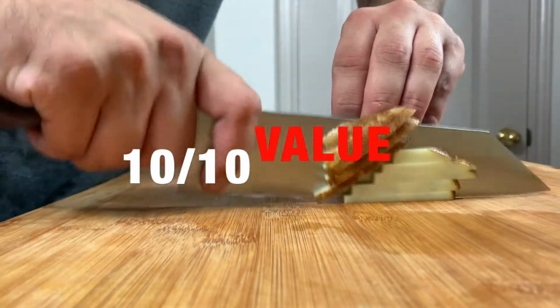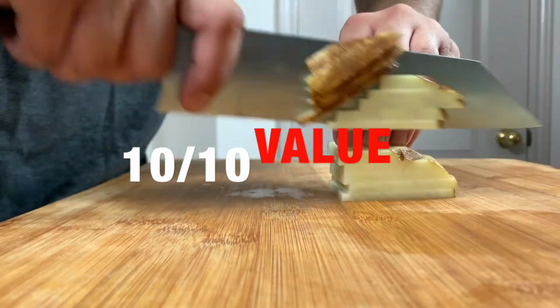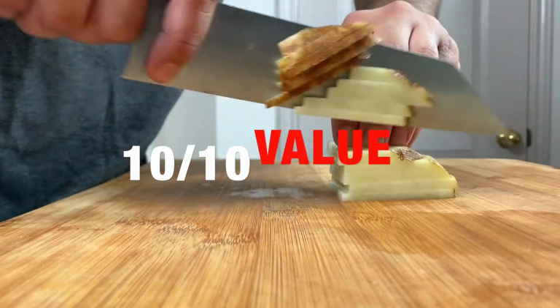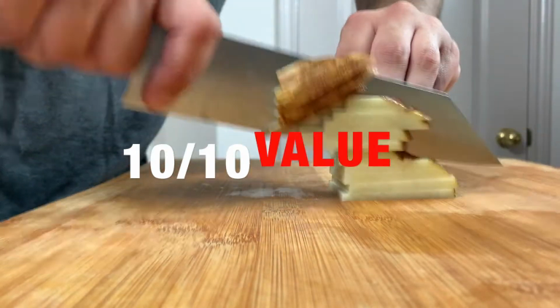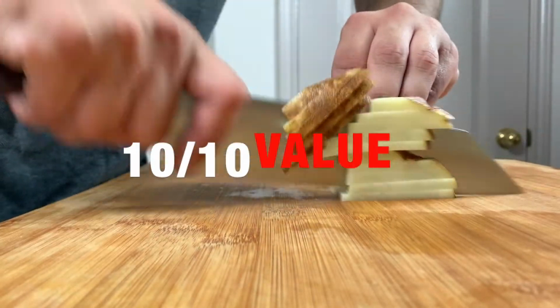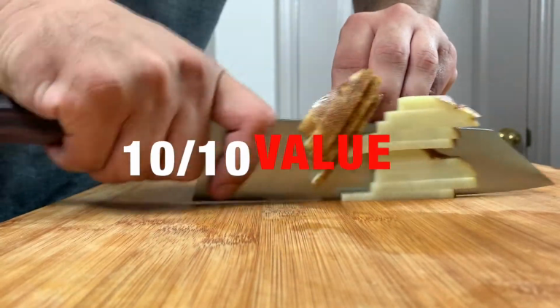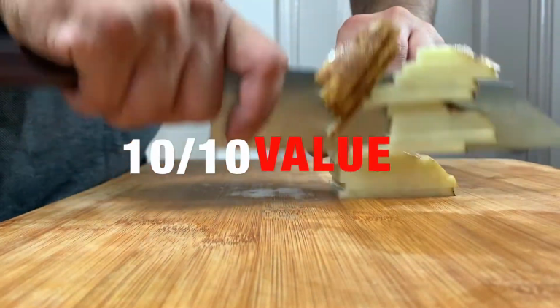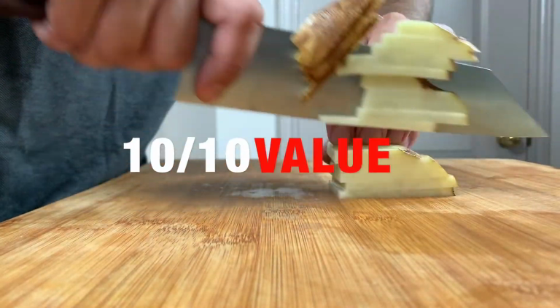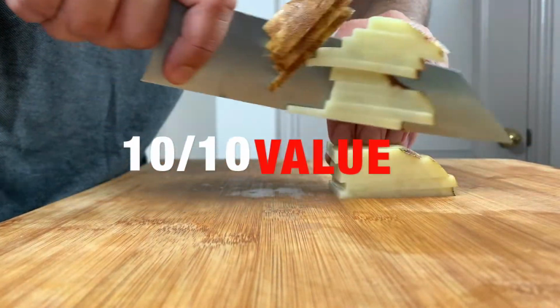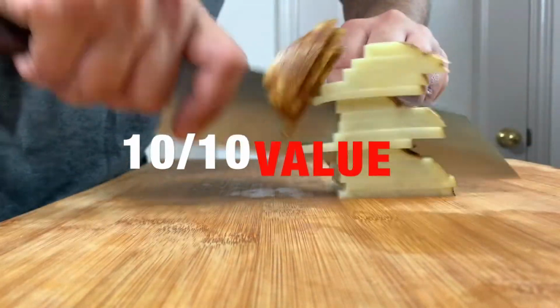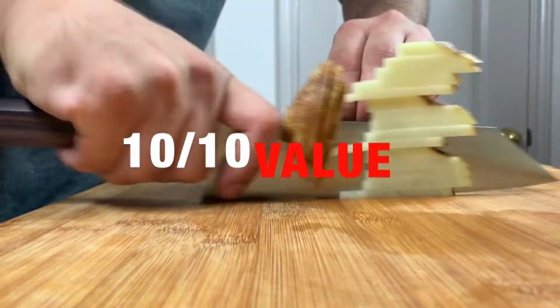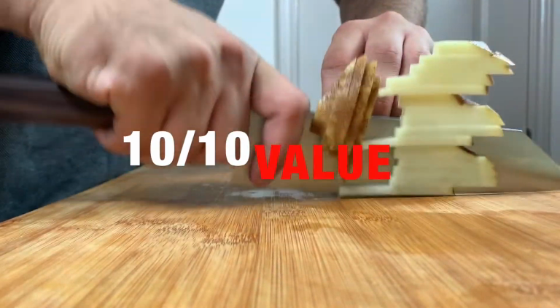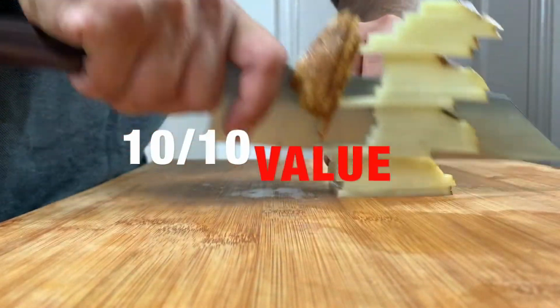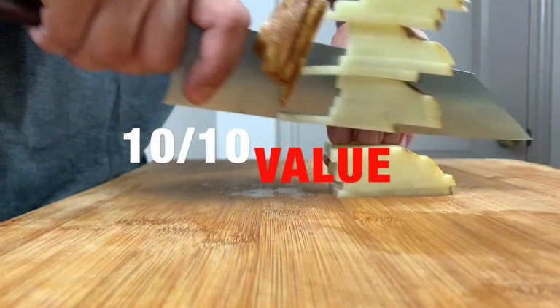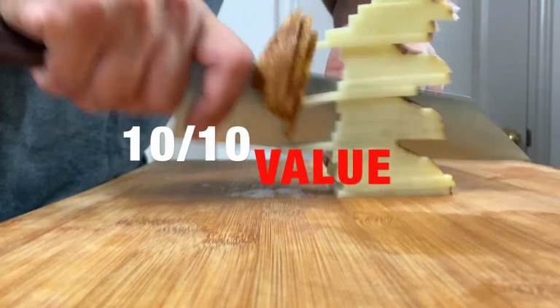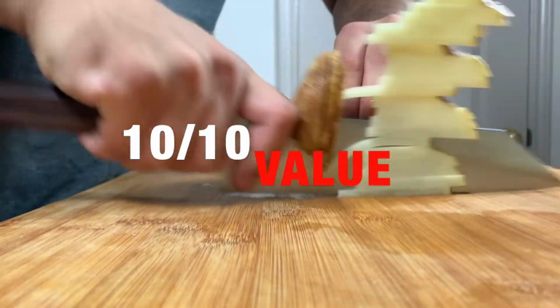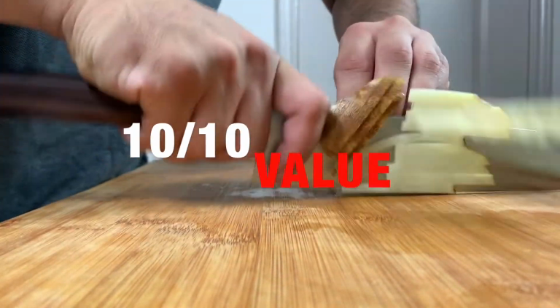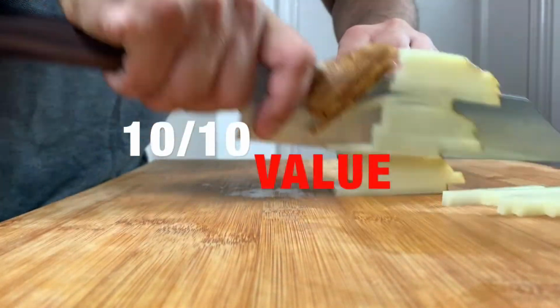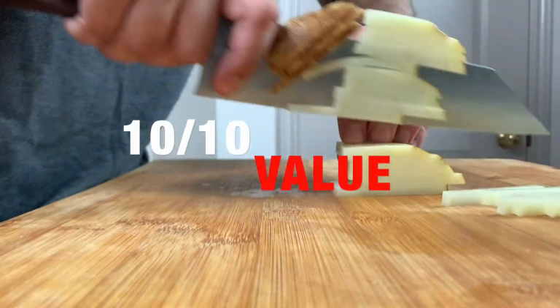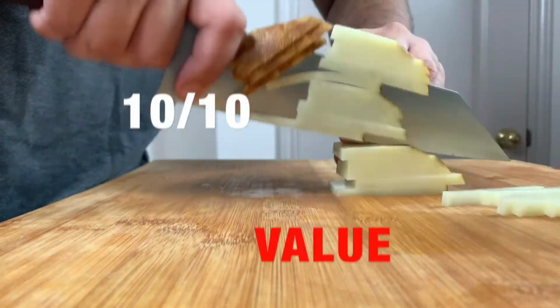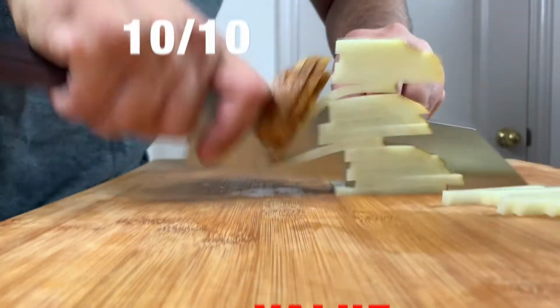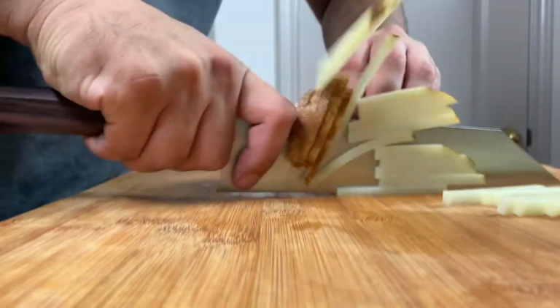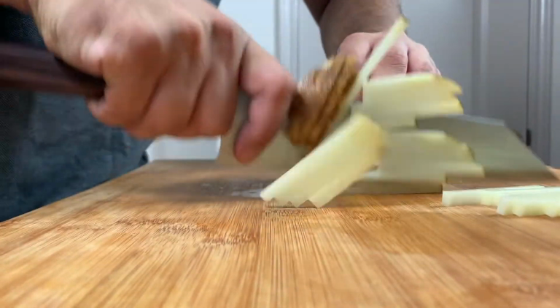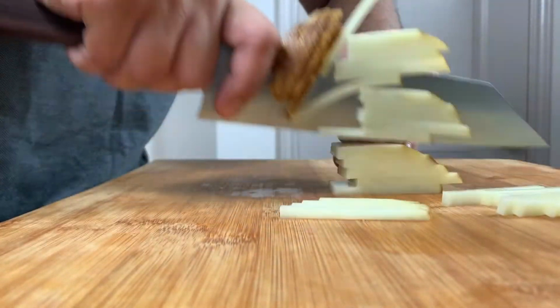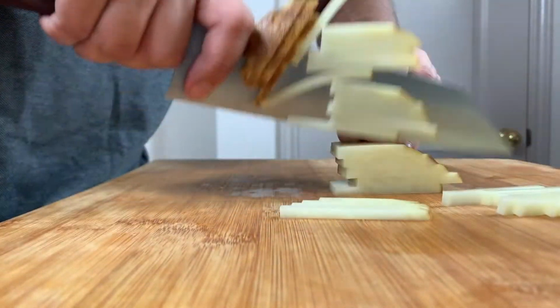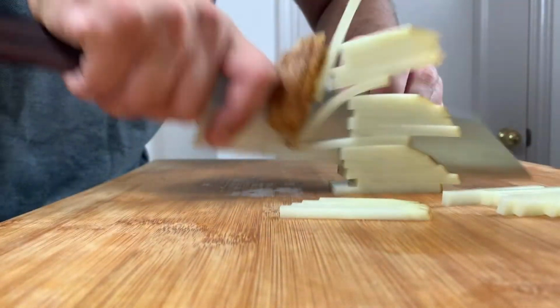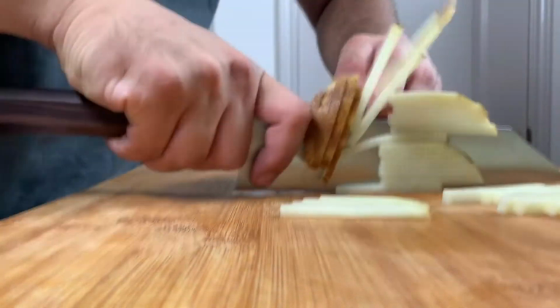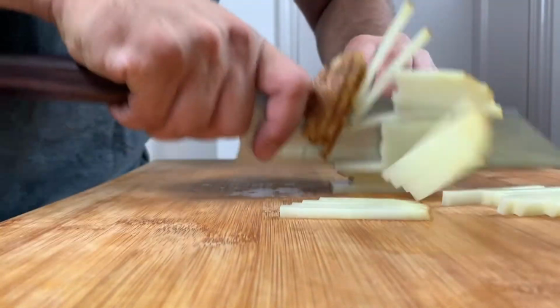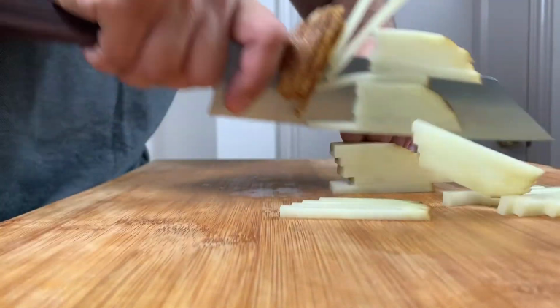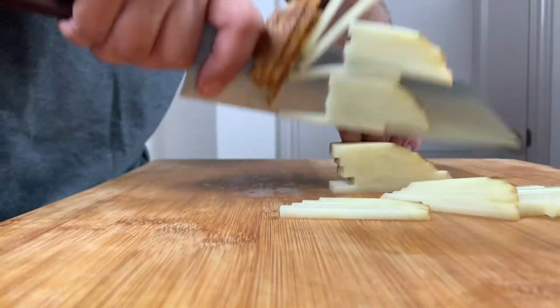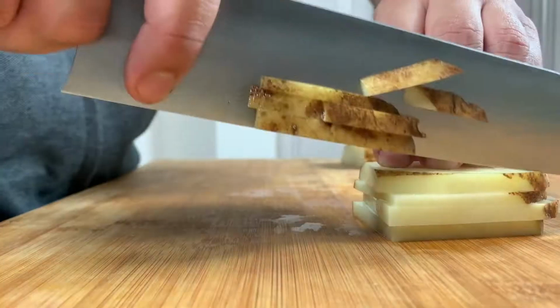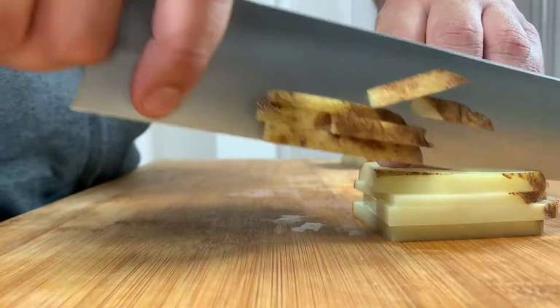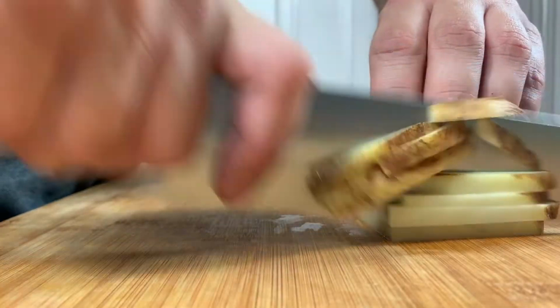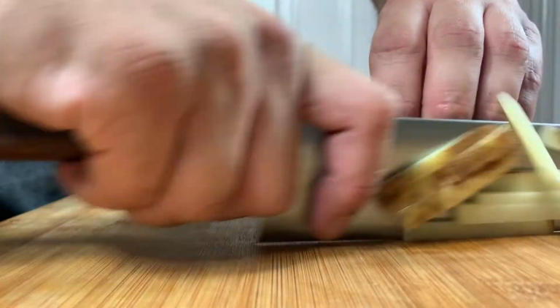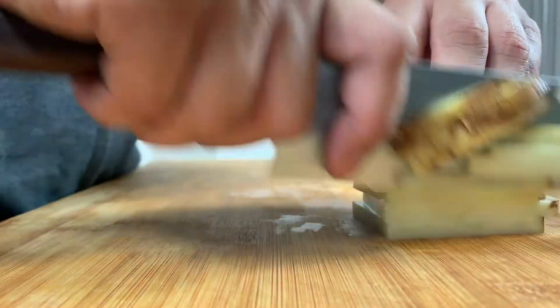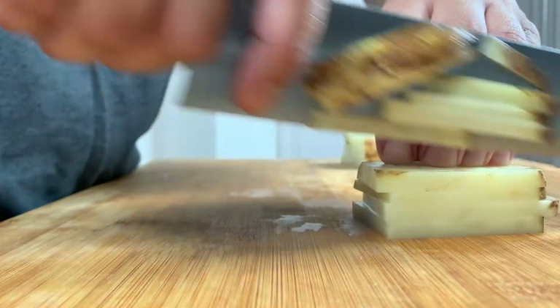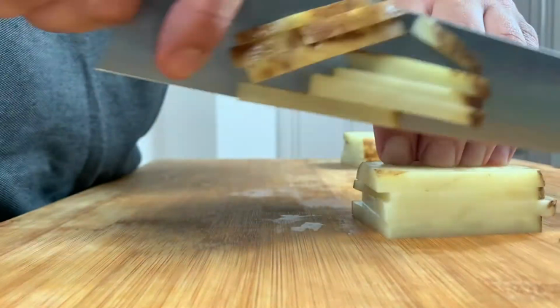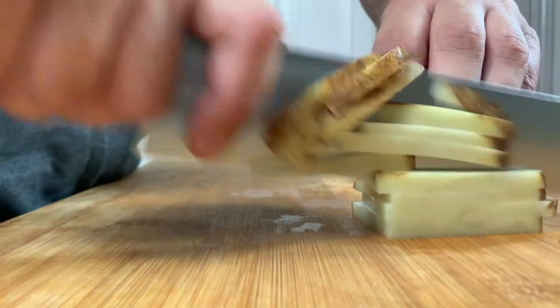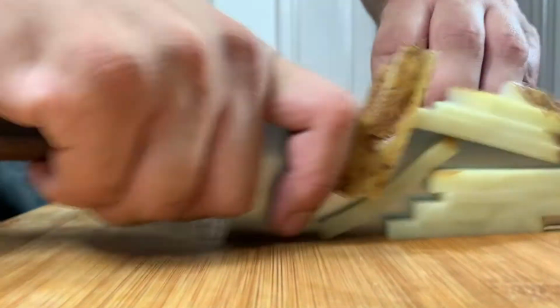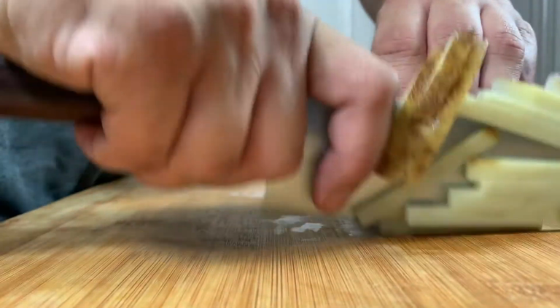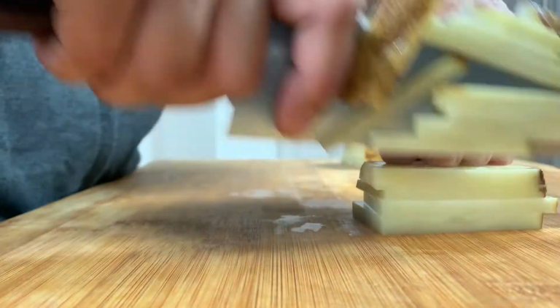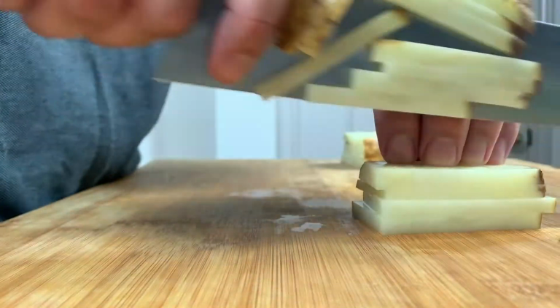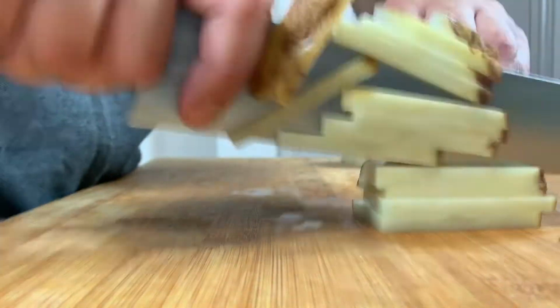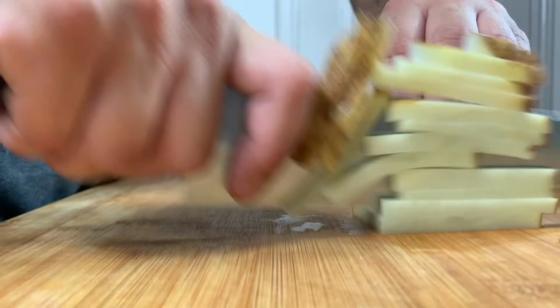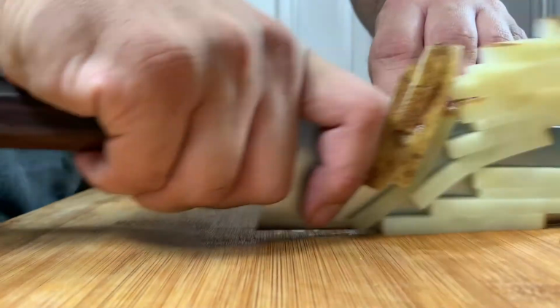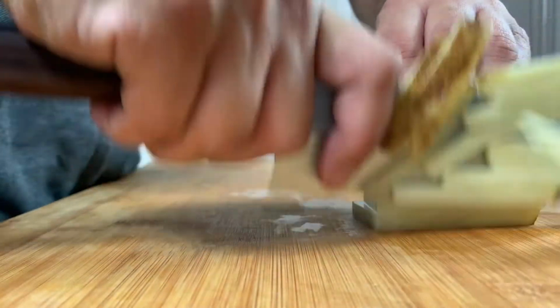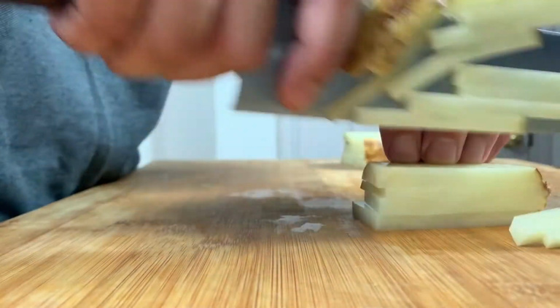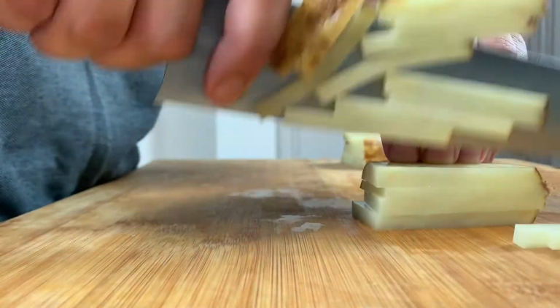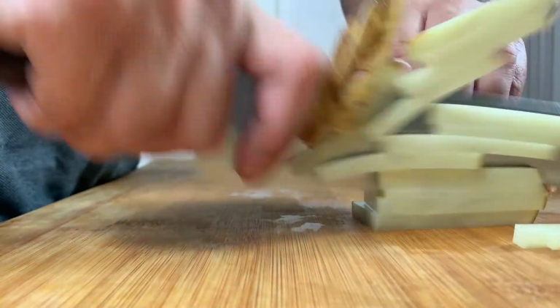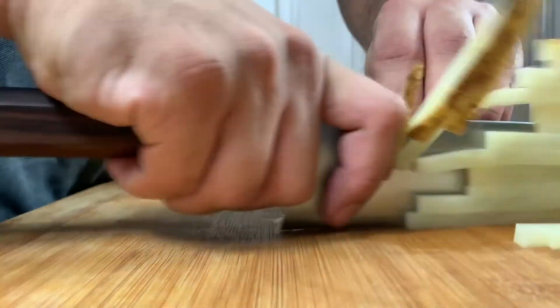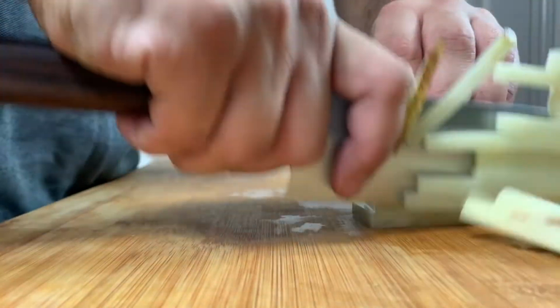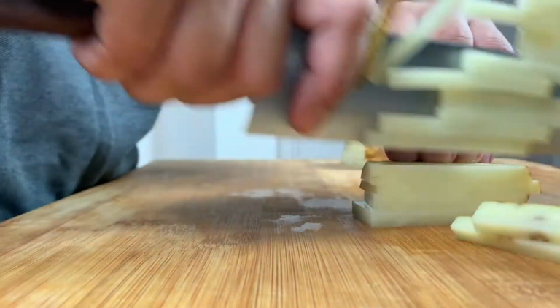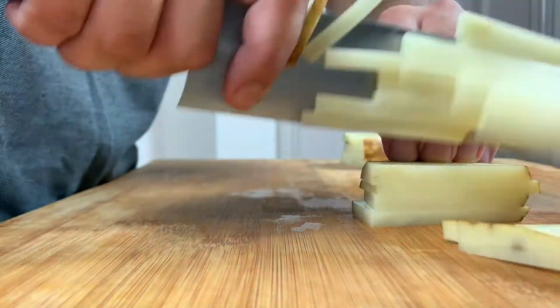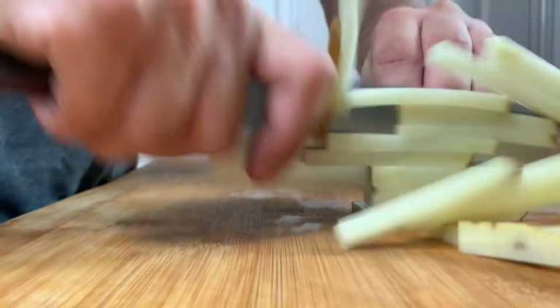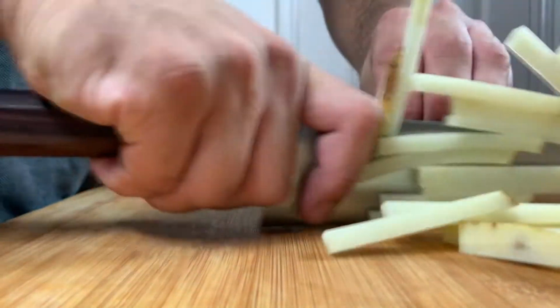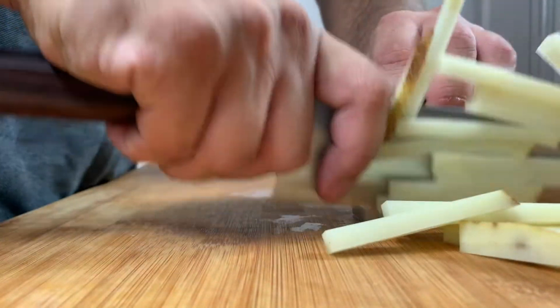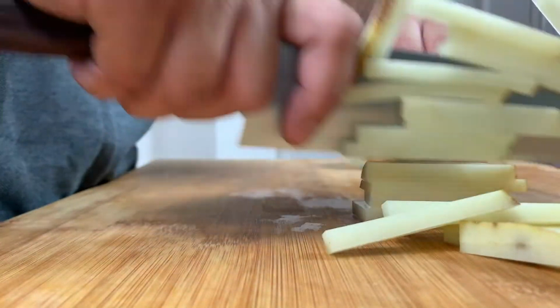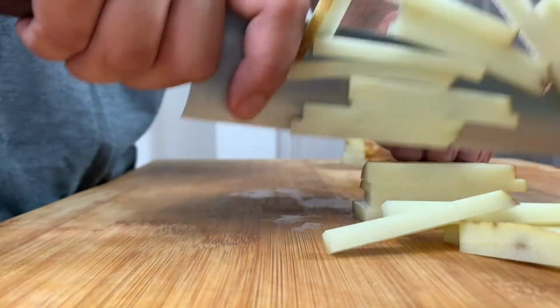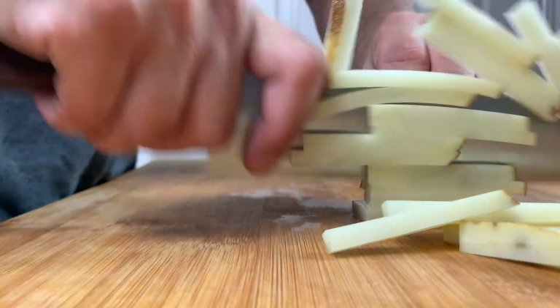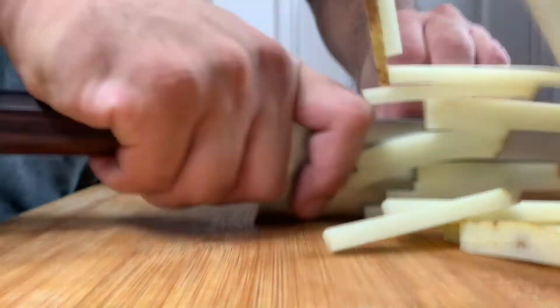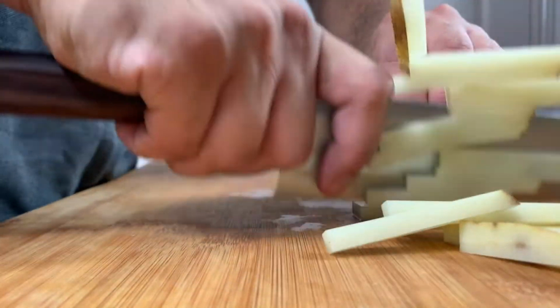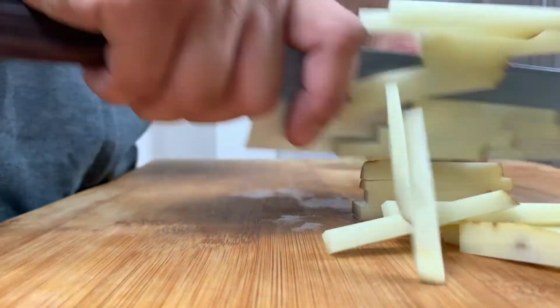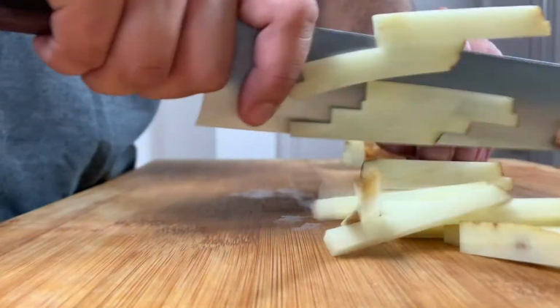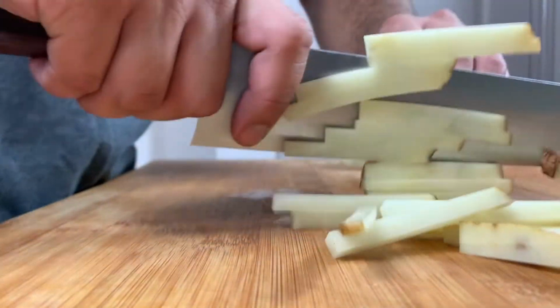At $290, this Gyuto is a great value. It's a handmade tool designed by a master sharpener, and is built from stunning materials that are easy to maintain.